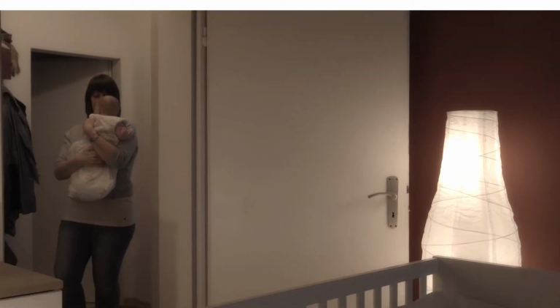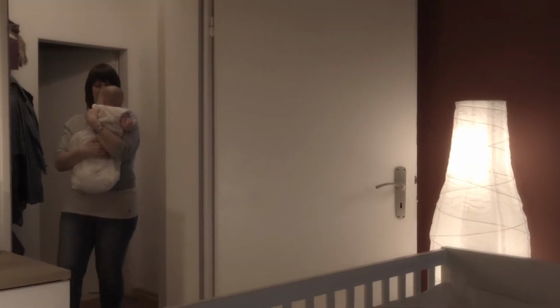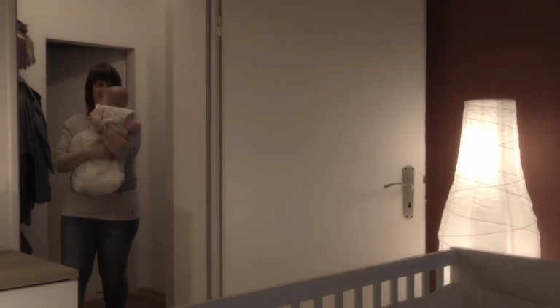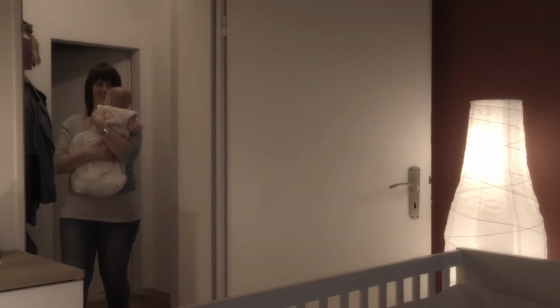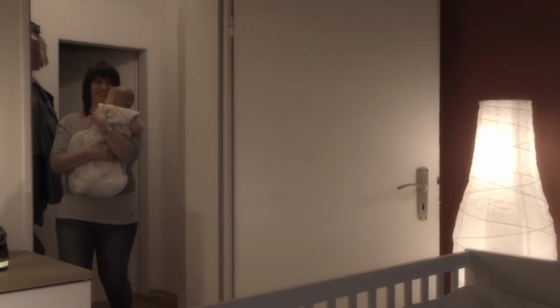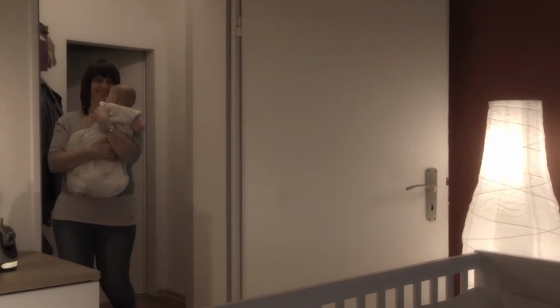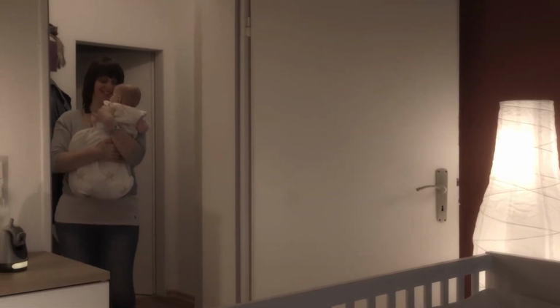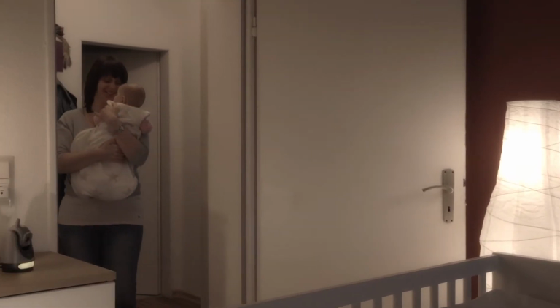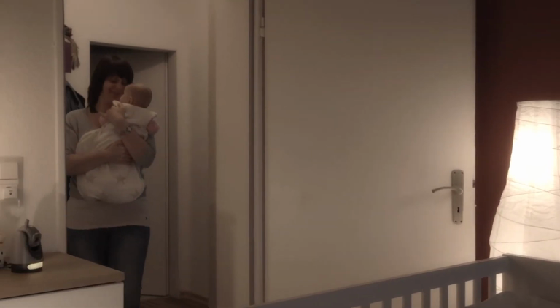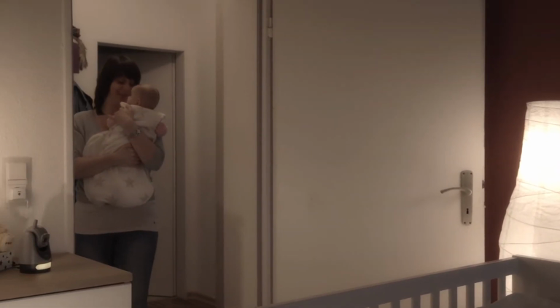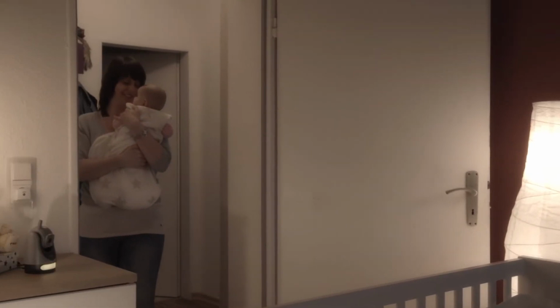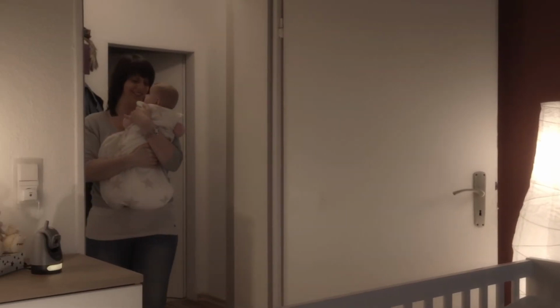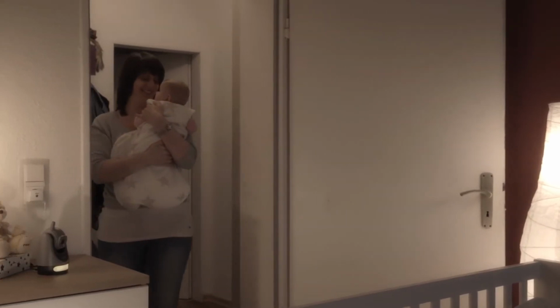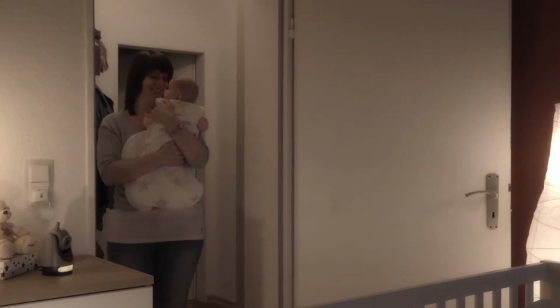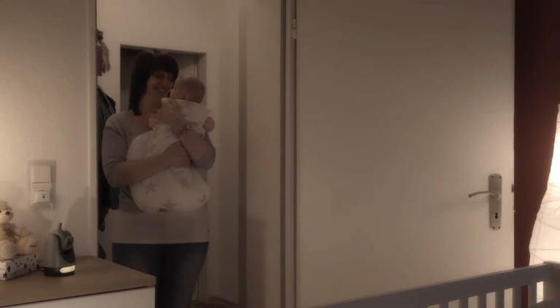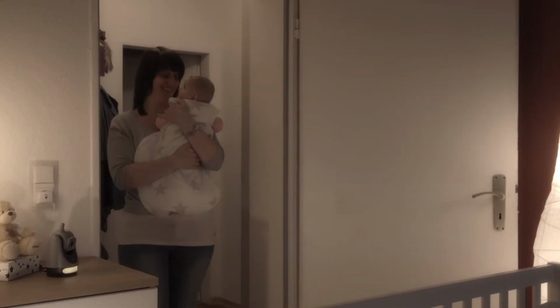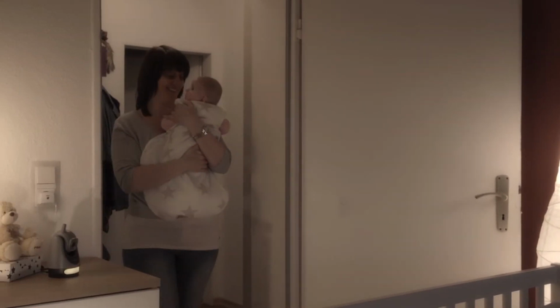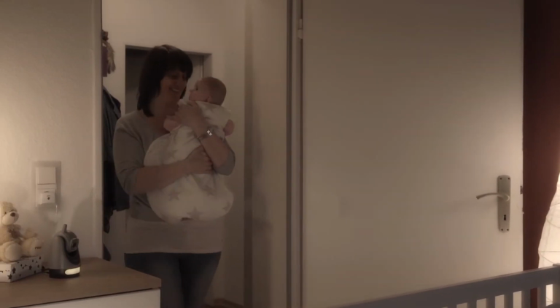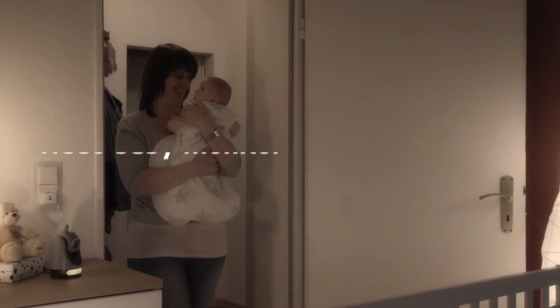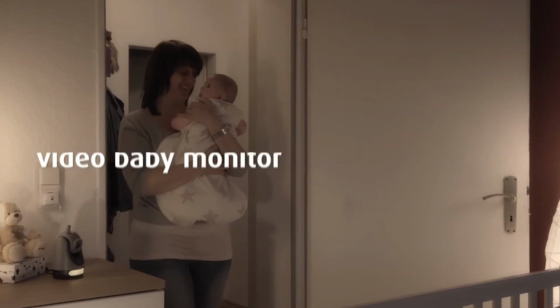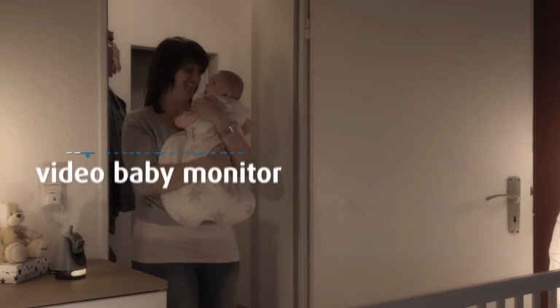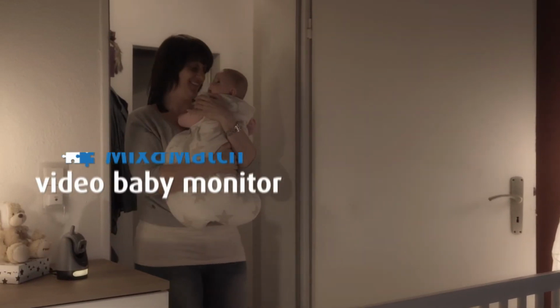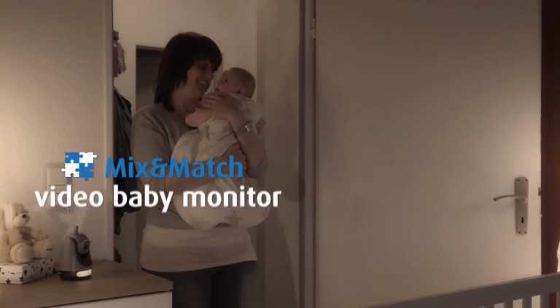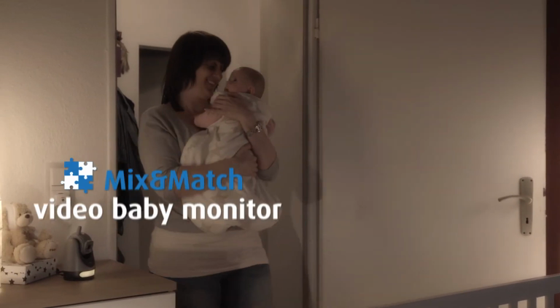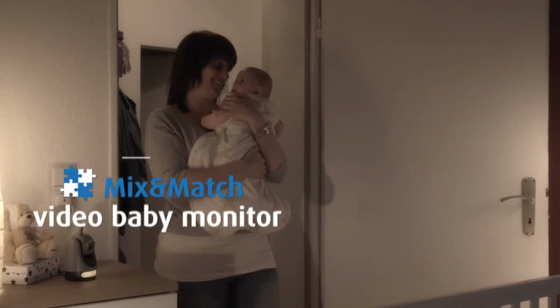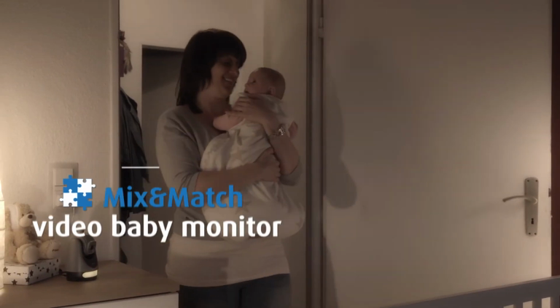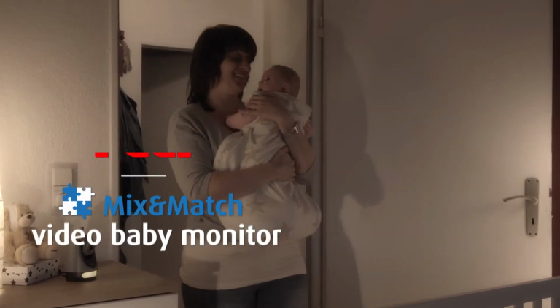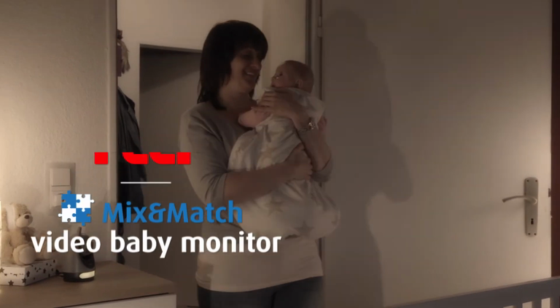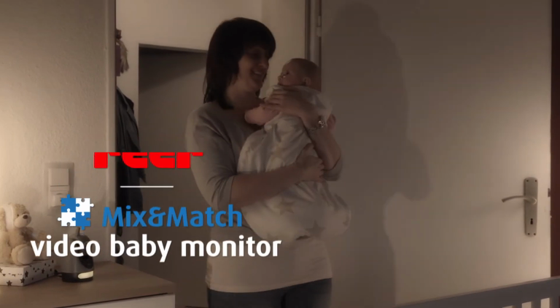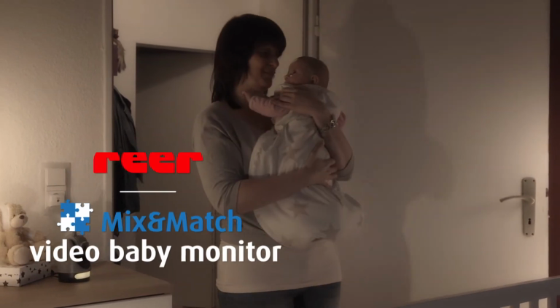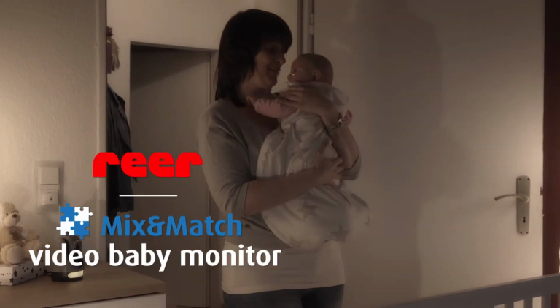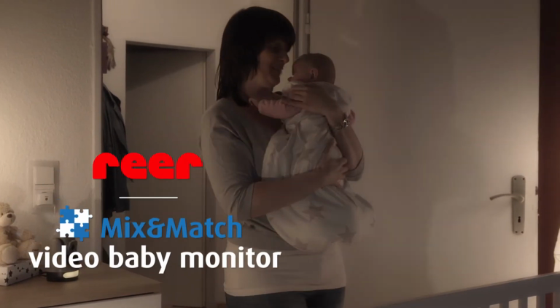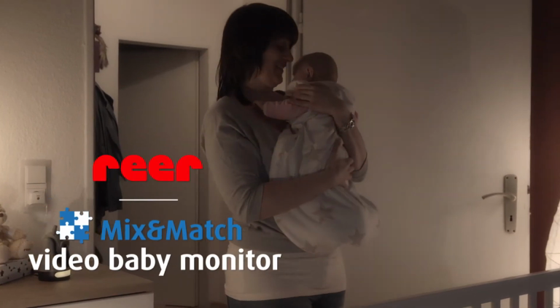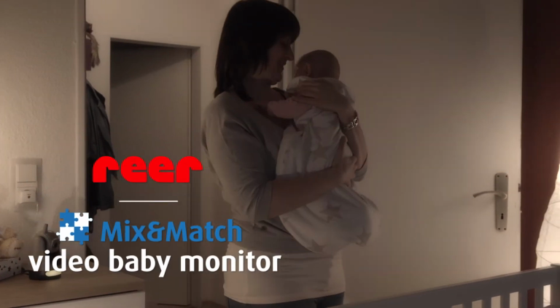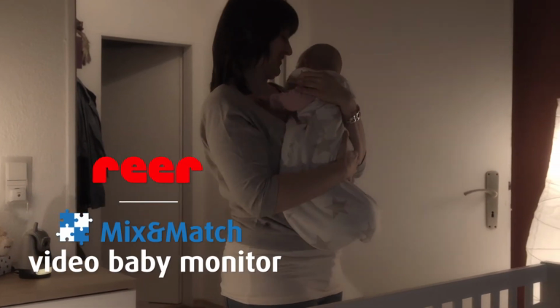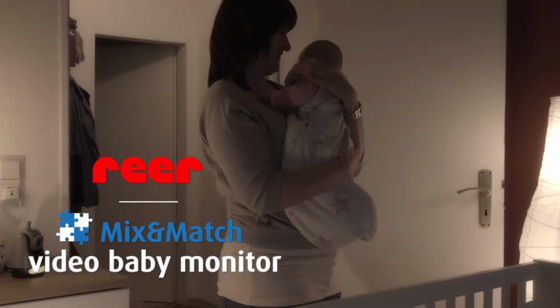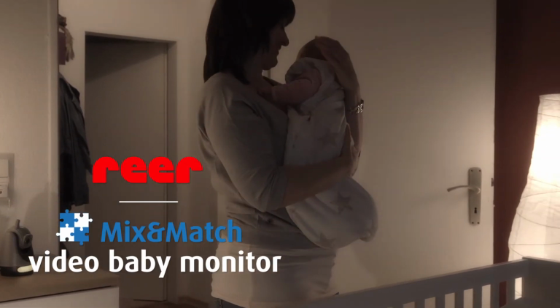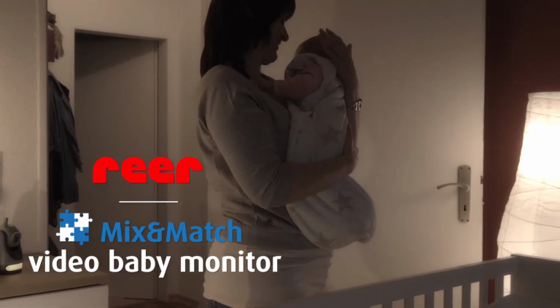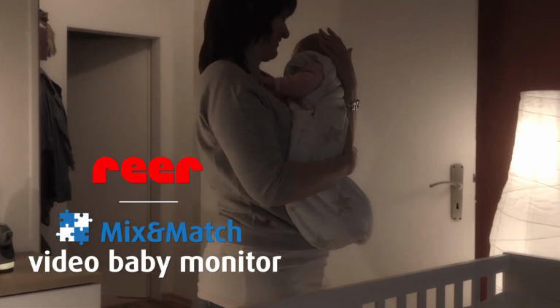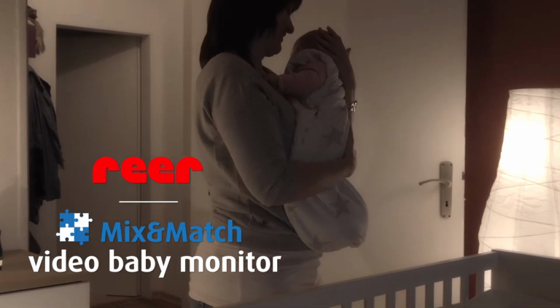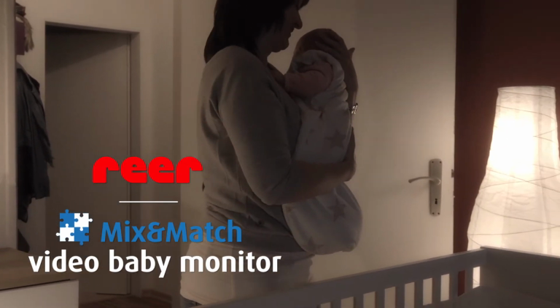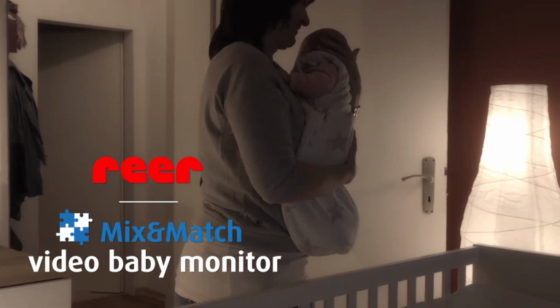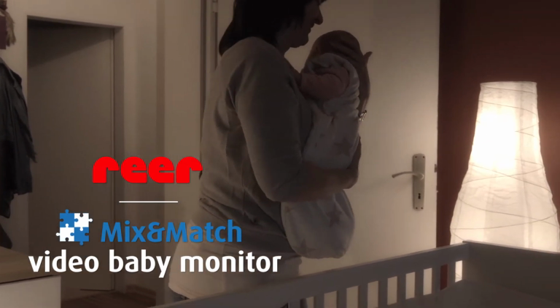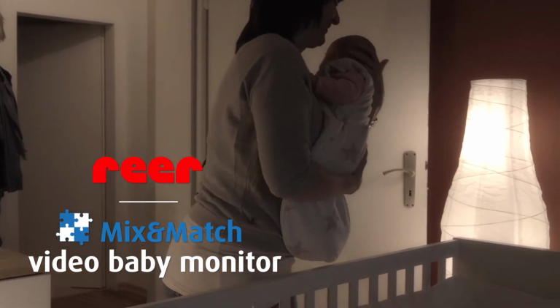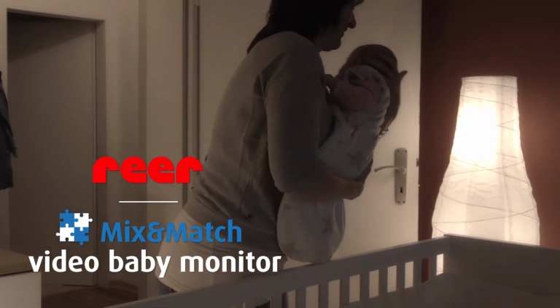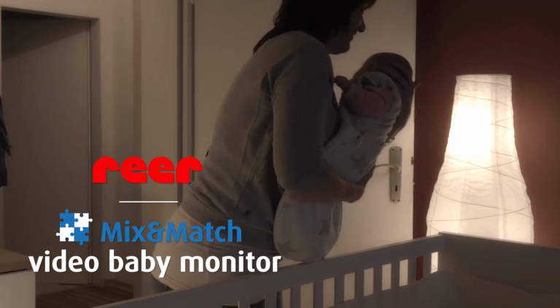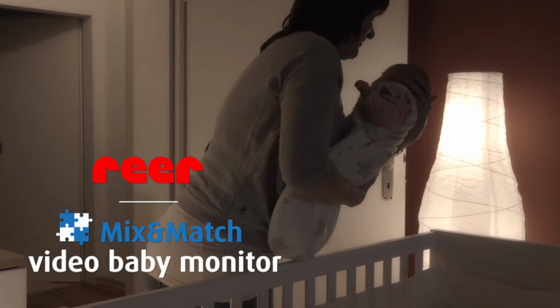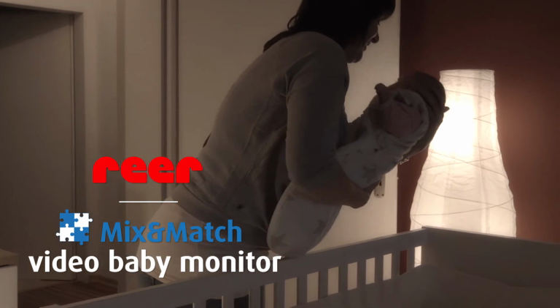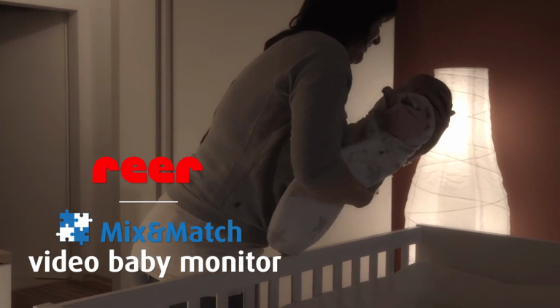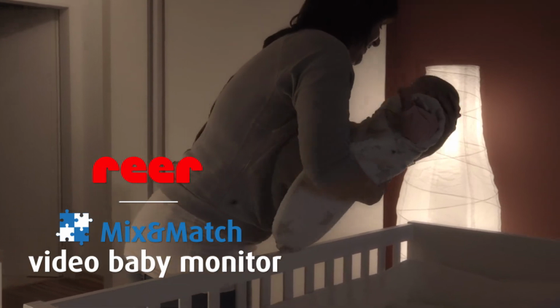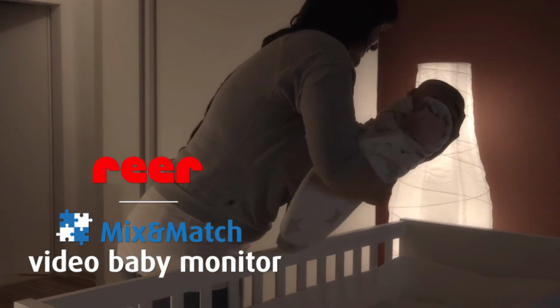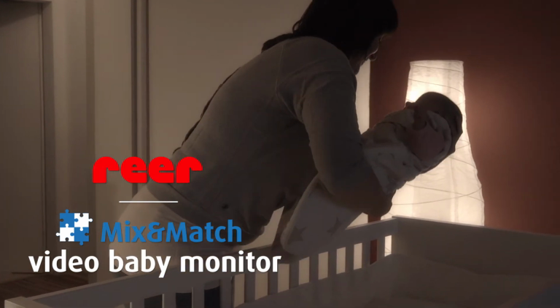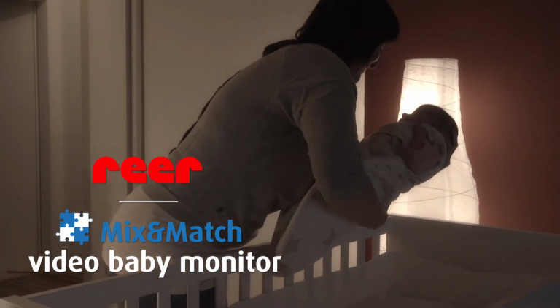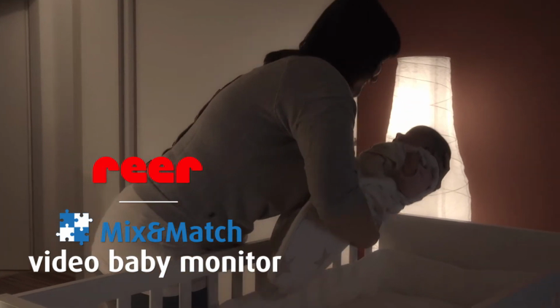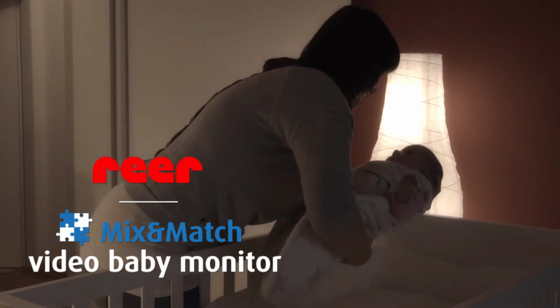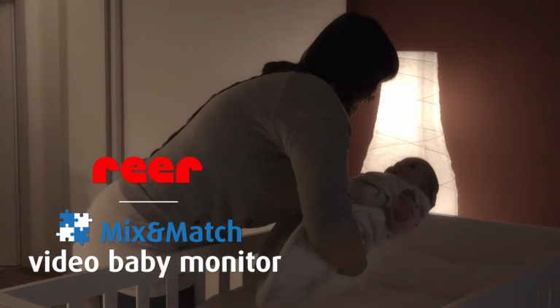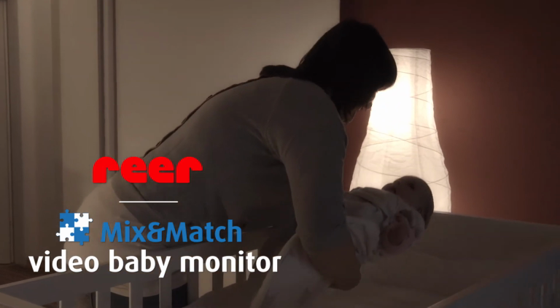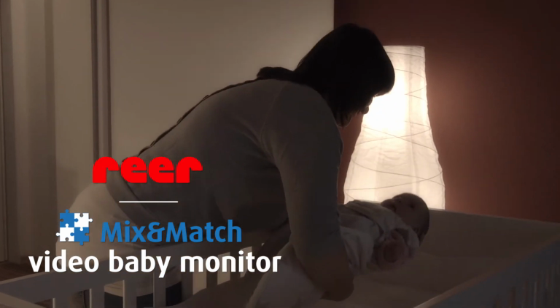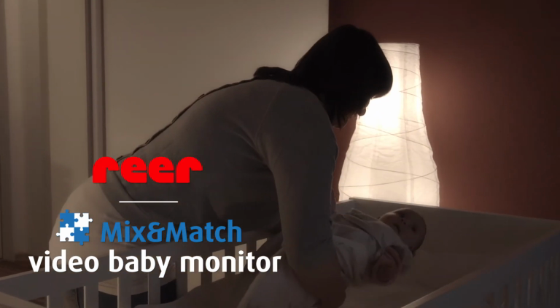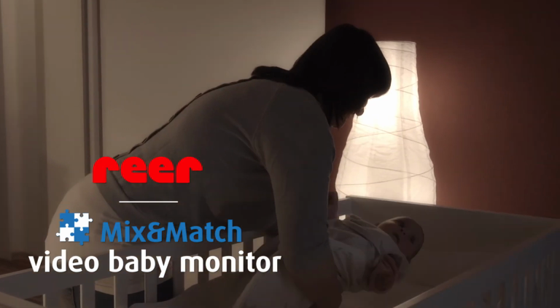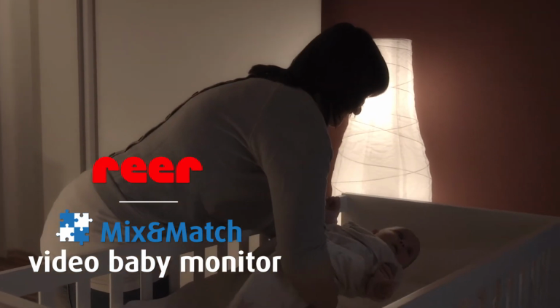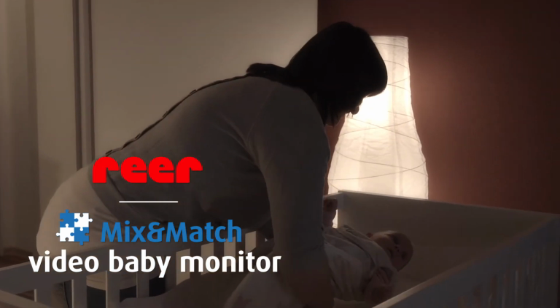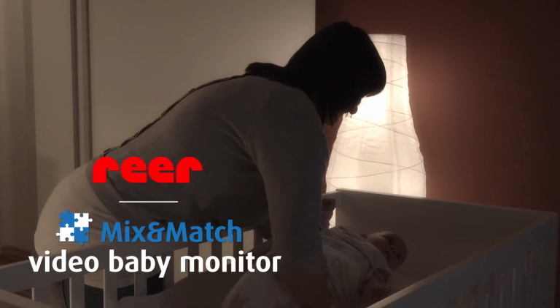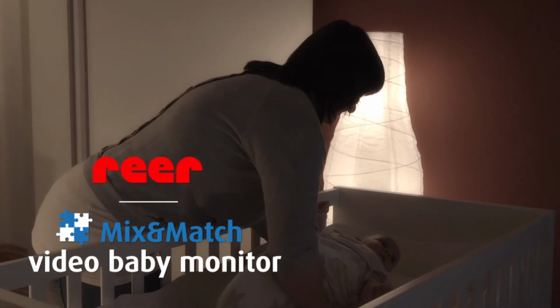It's bedtime. With the Video Baby Monitor Mix and Match by REA, you always have a reliable eye on your little darling.